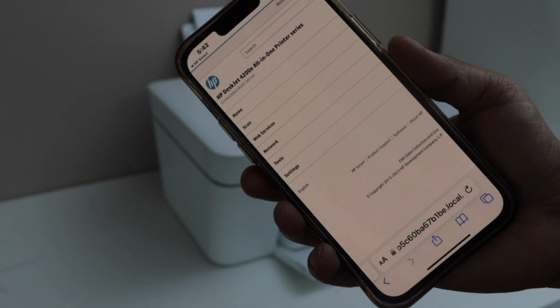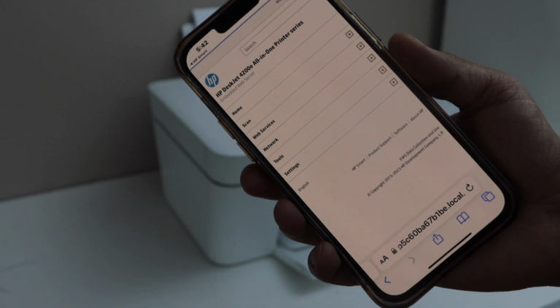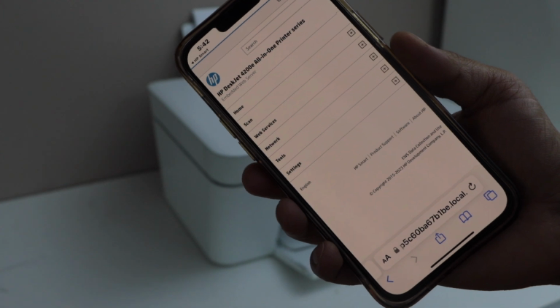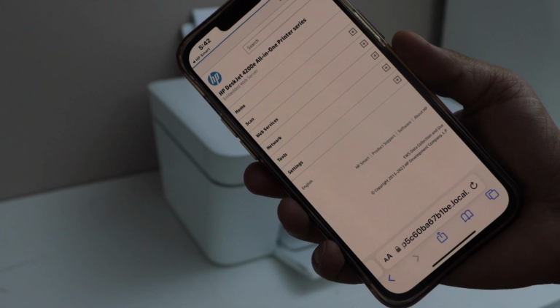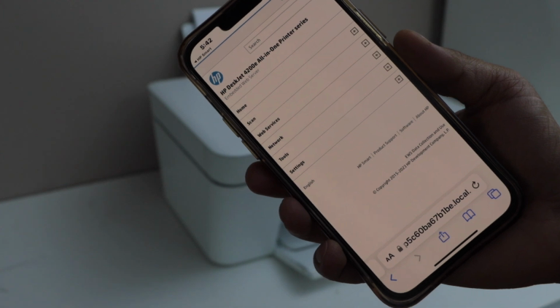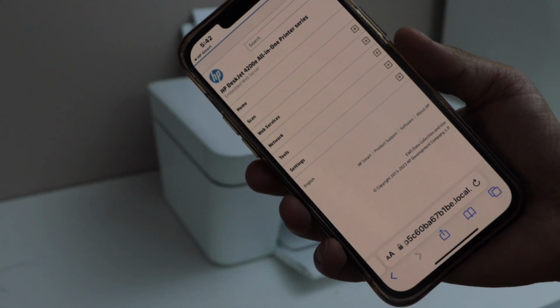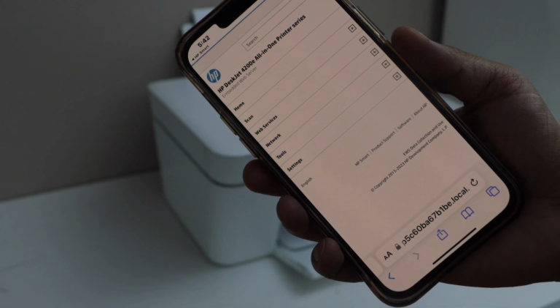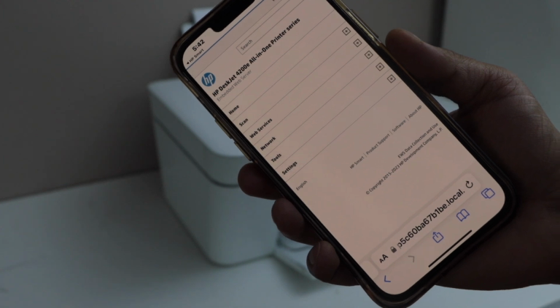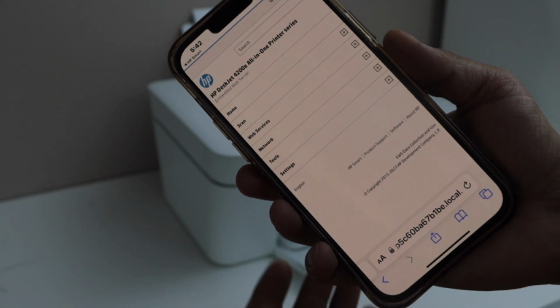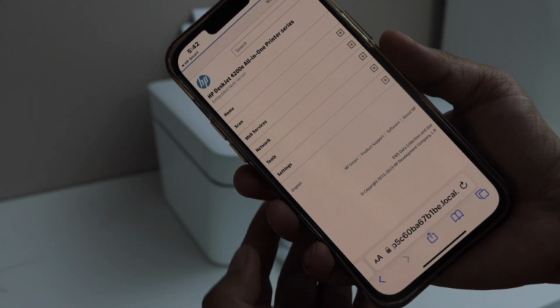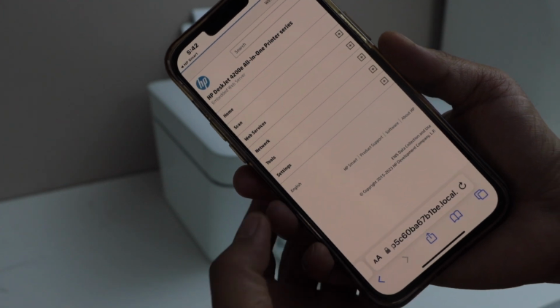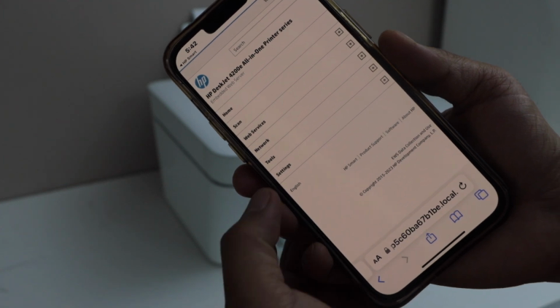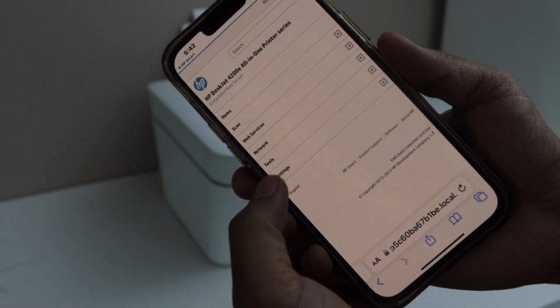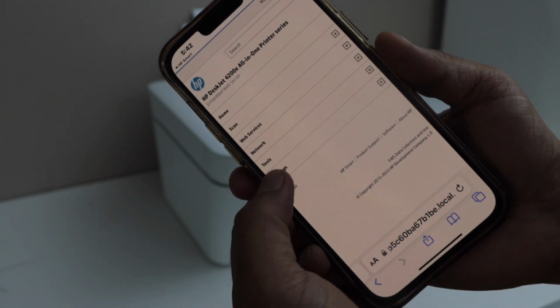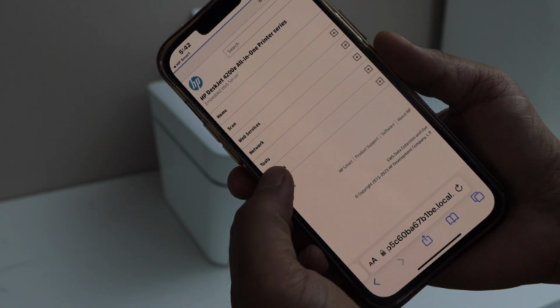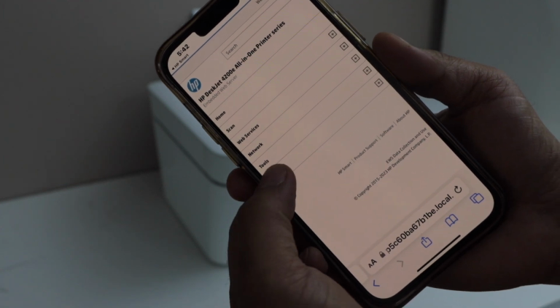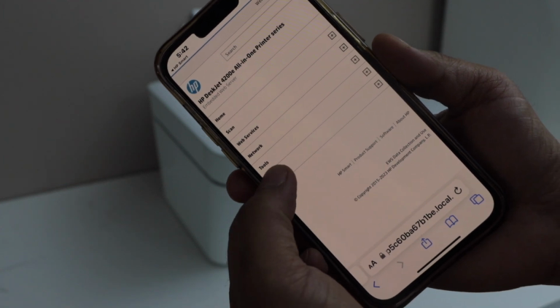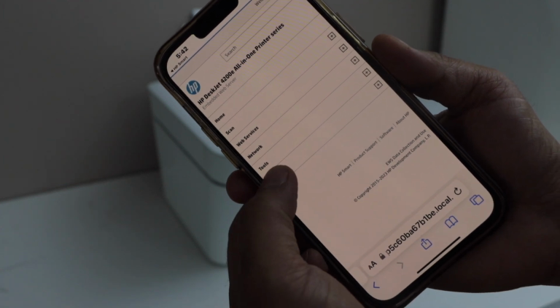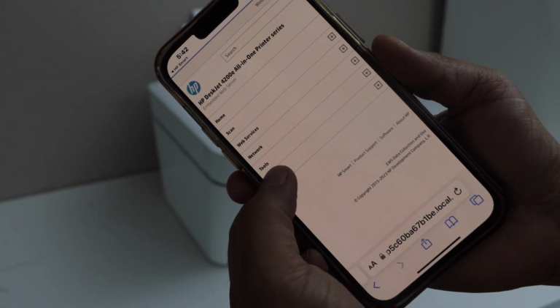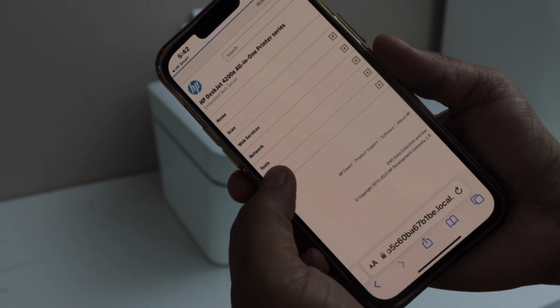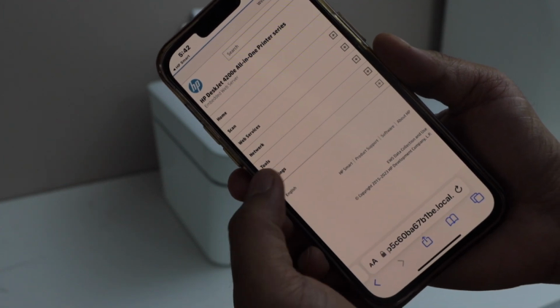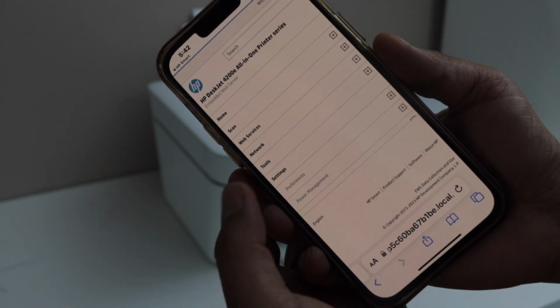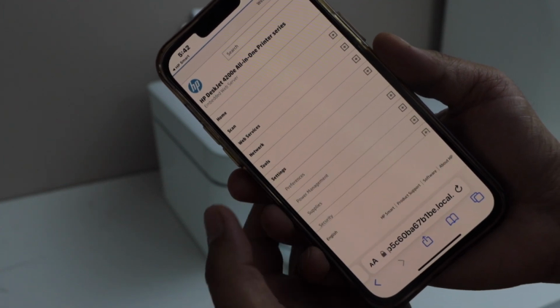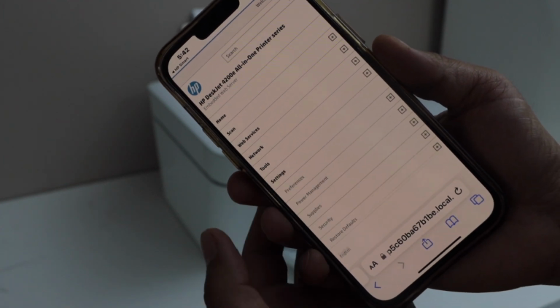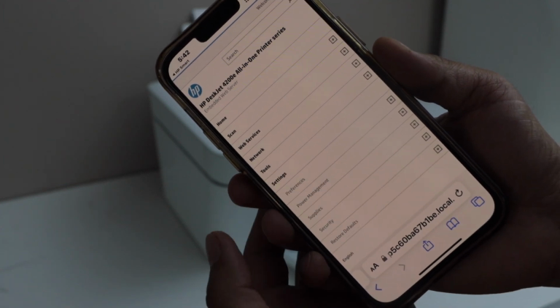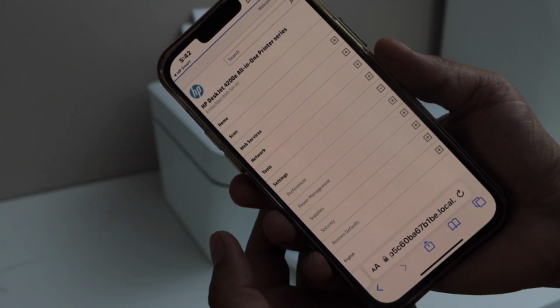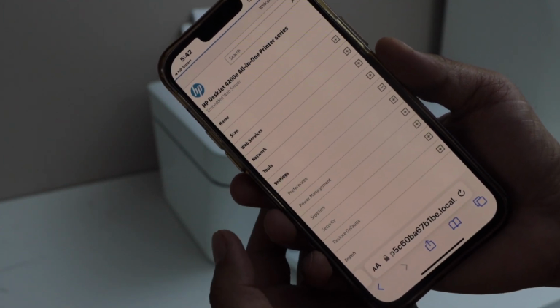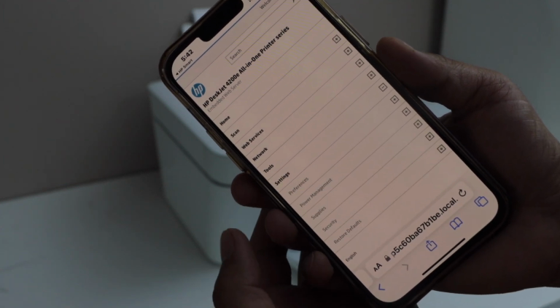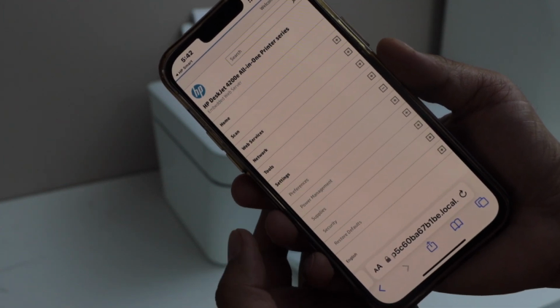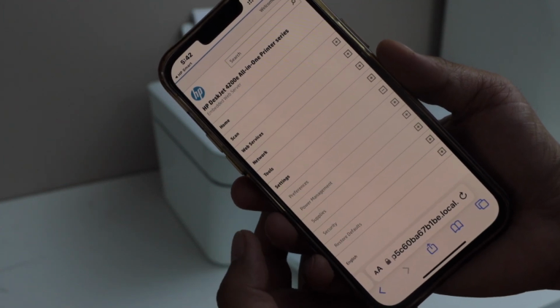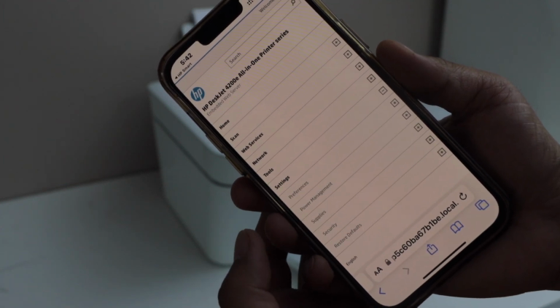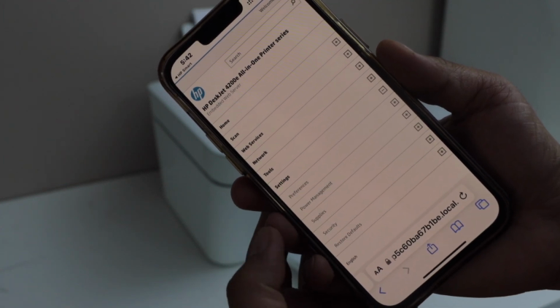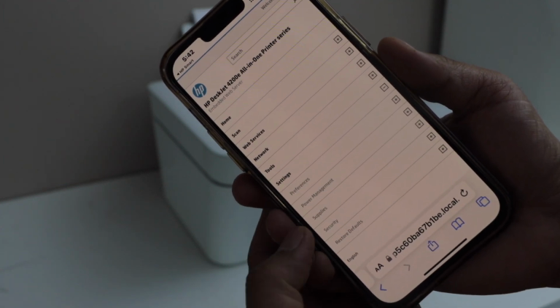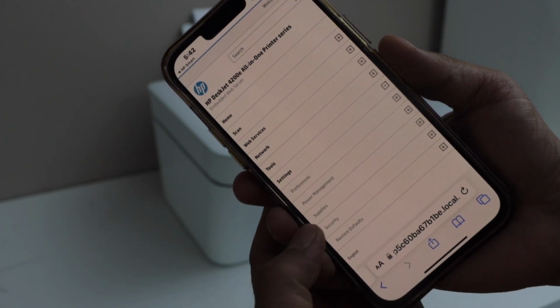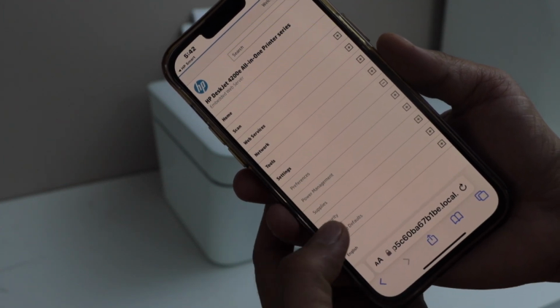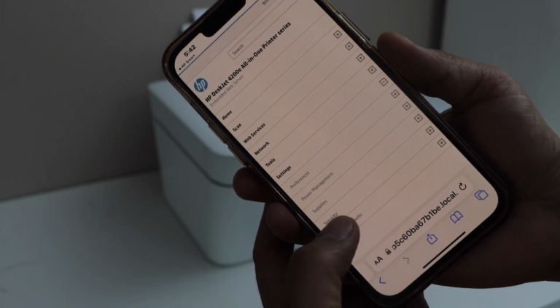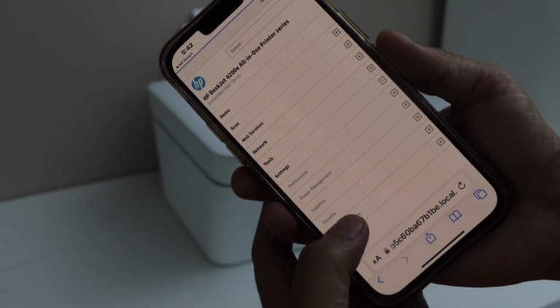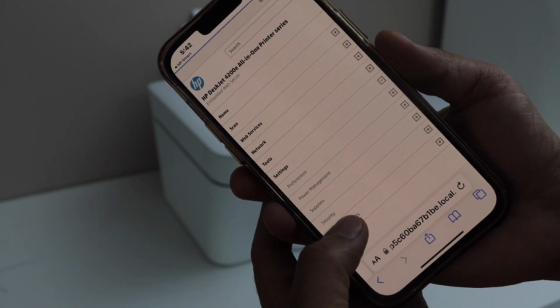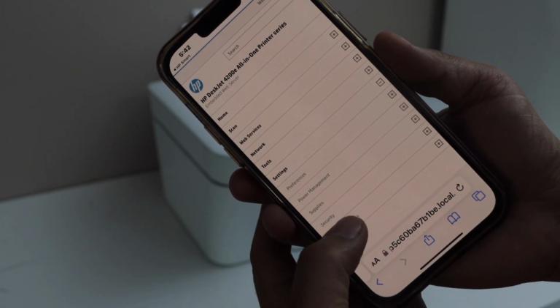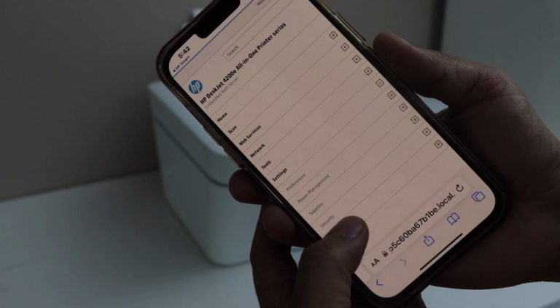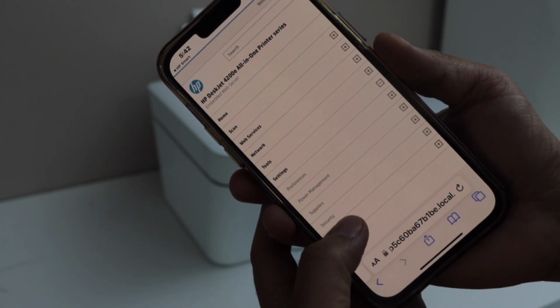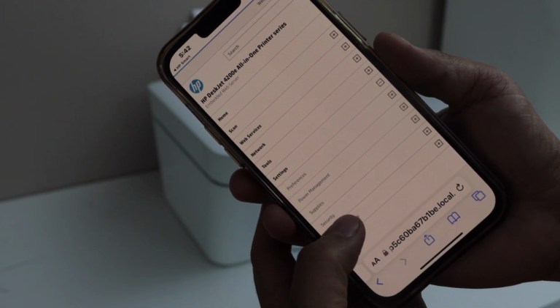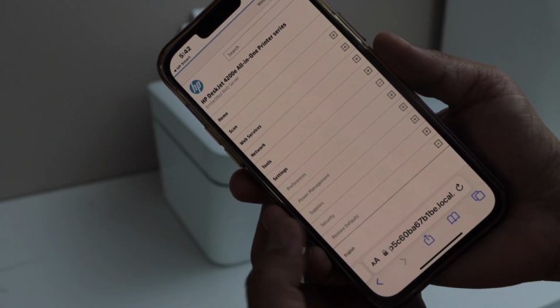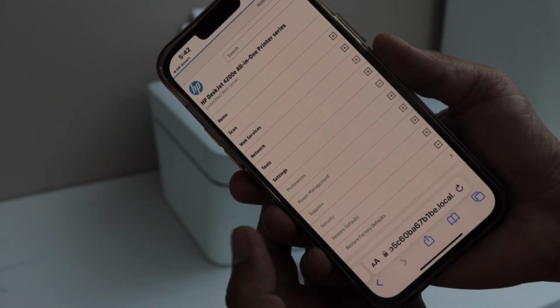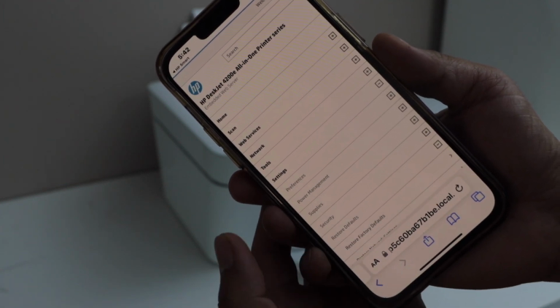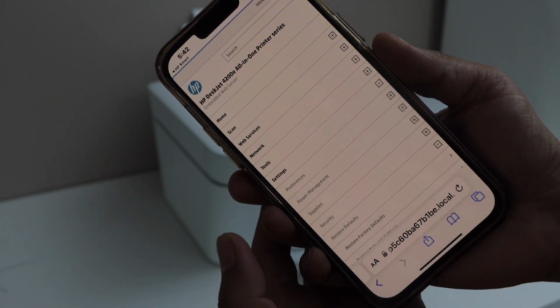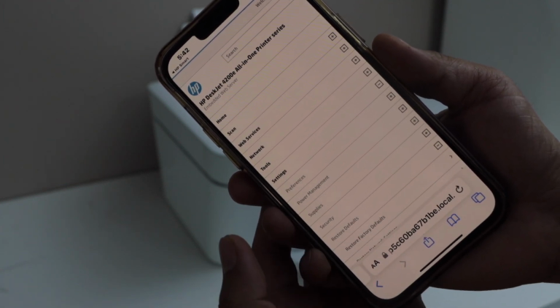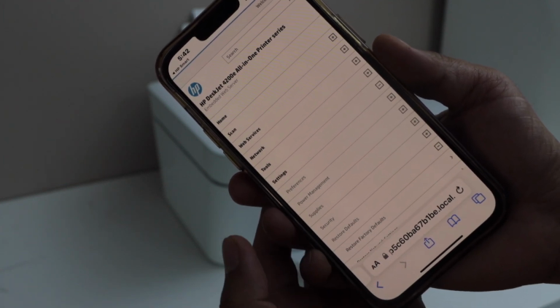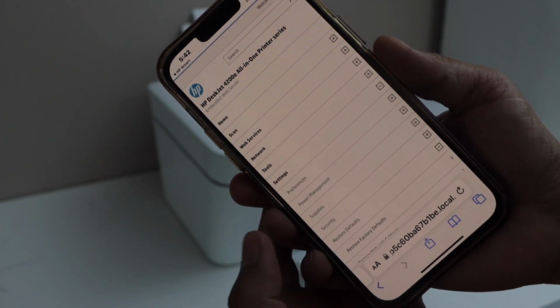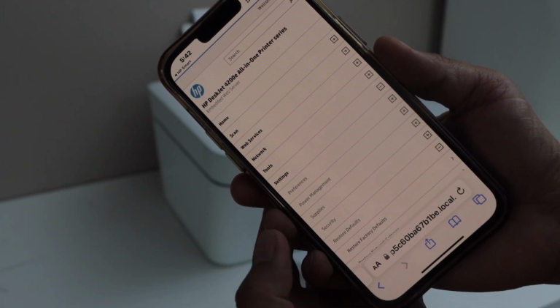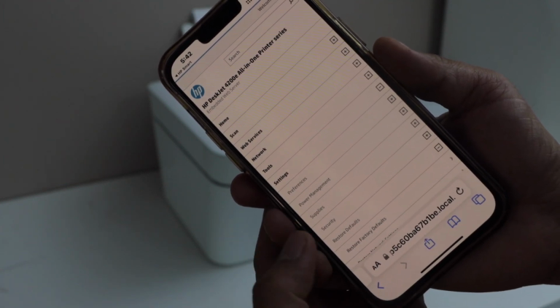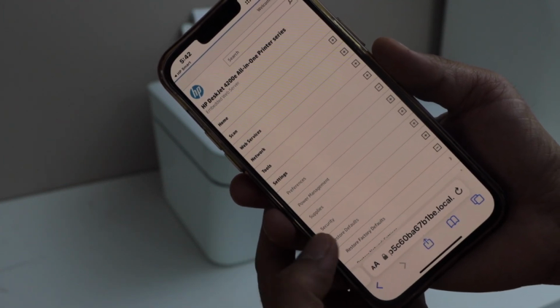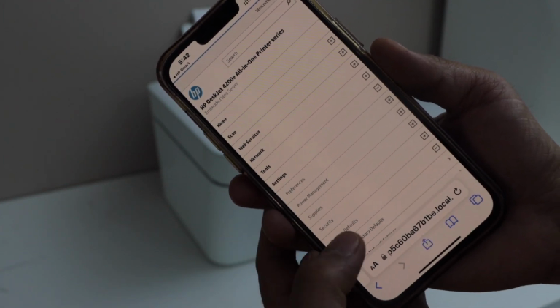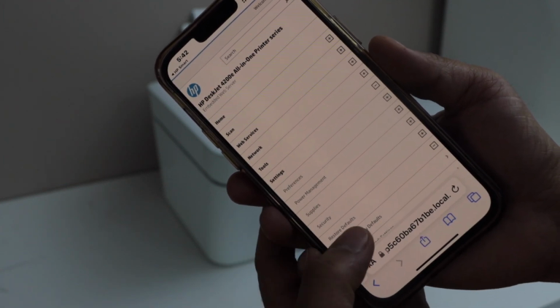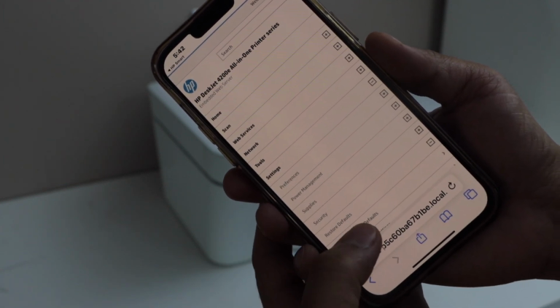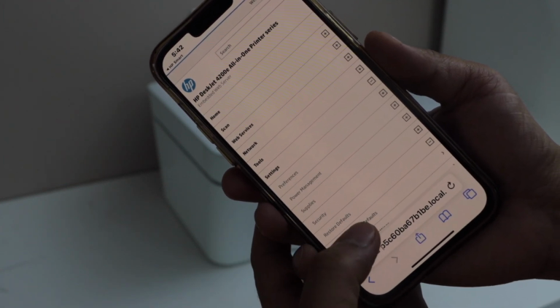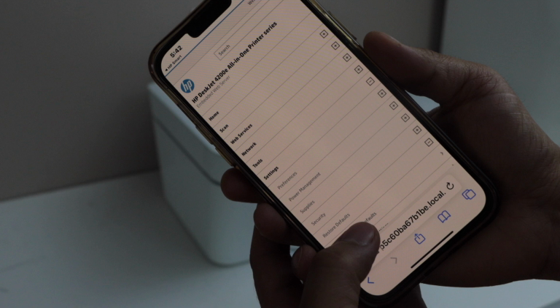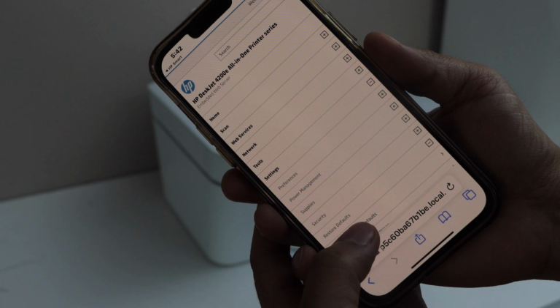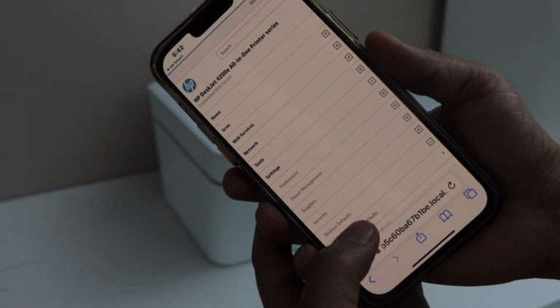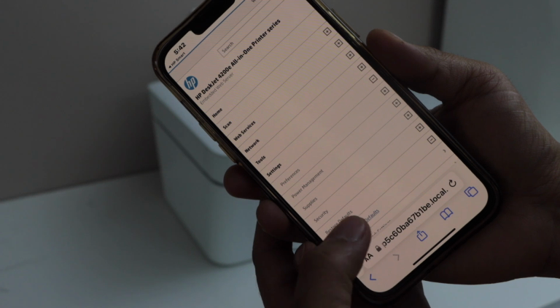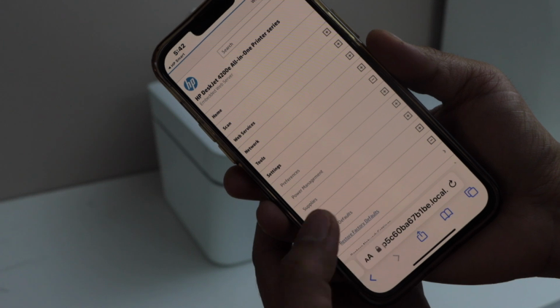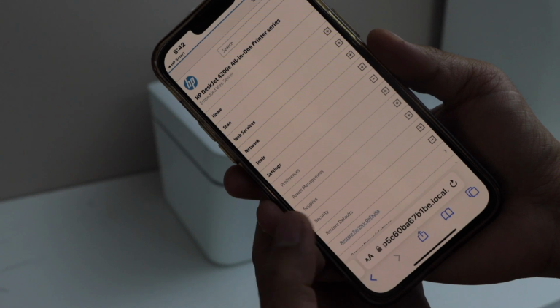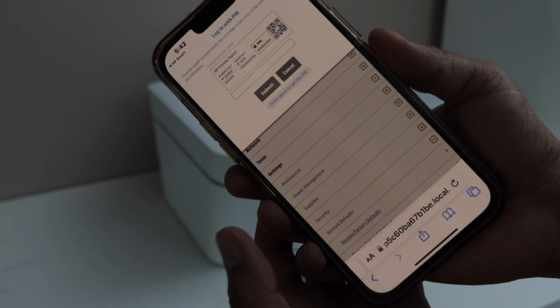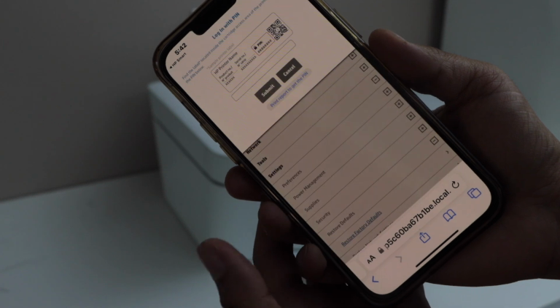And then click on the Settings icon. Select Restore Defaults, then Restore Factory Defaults.